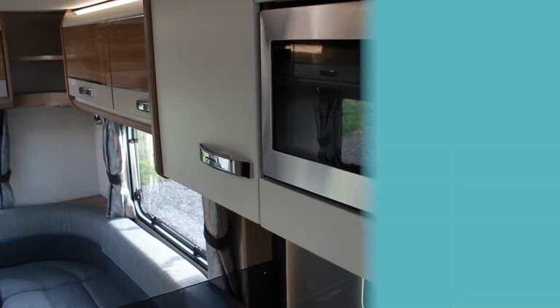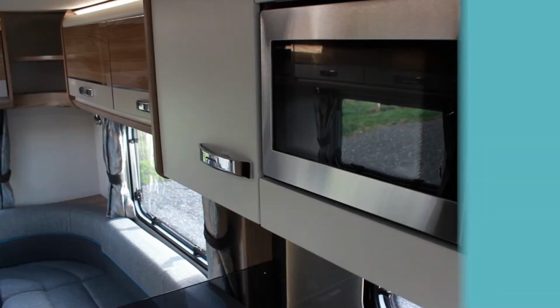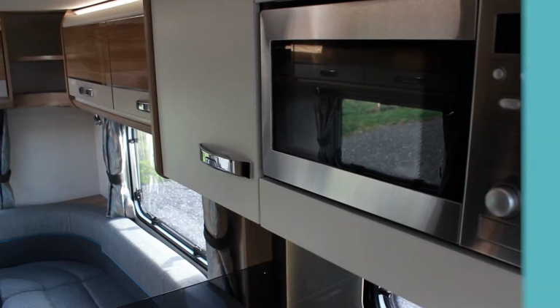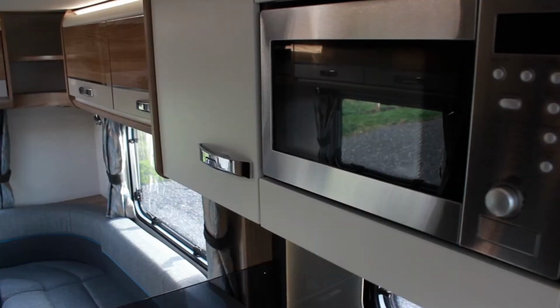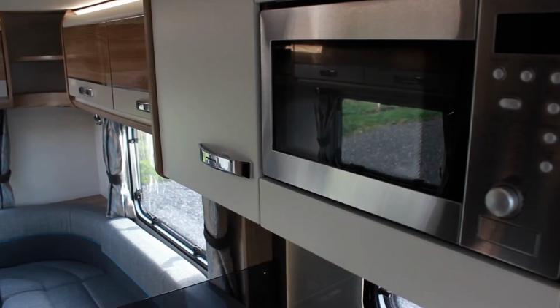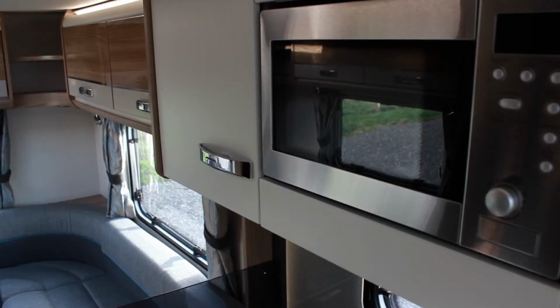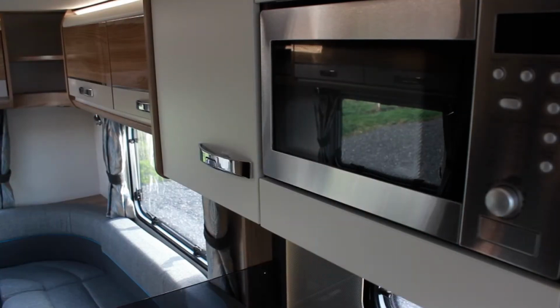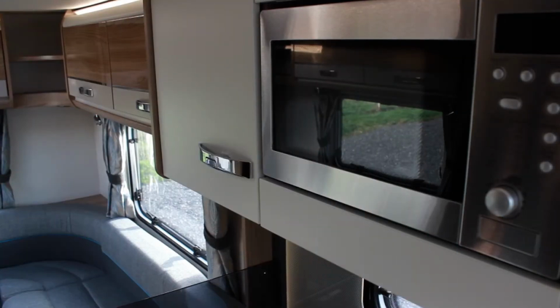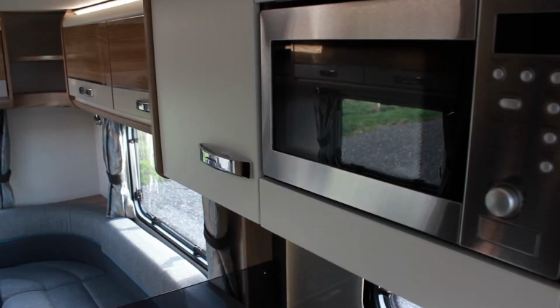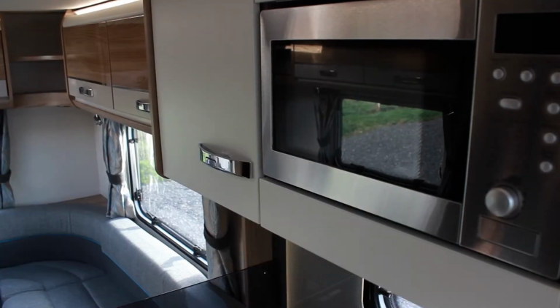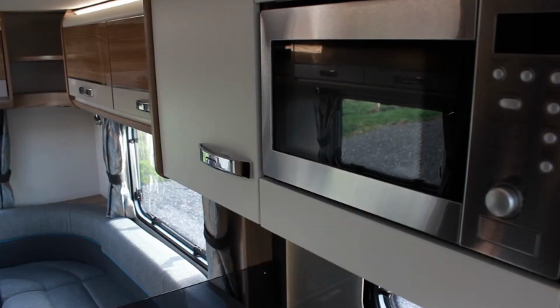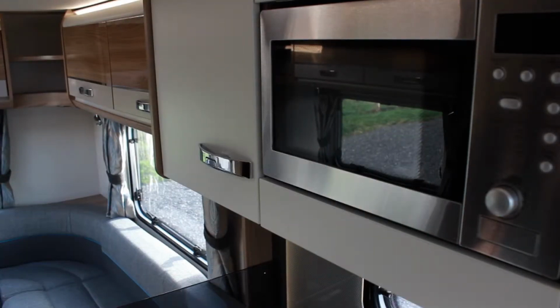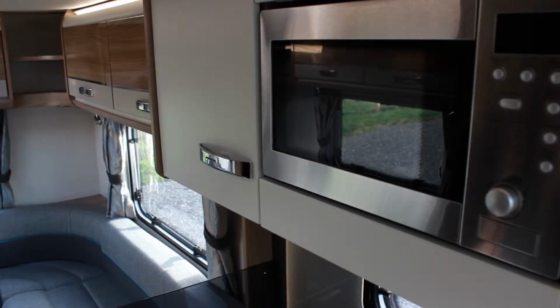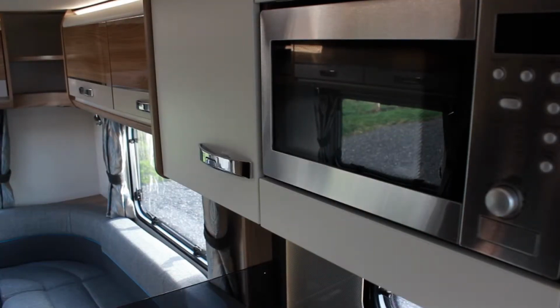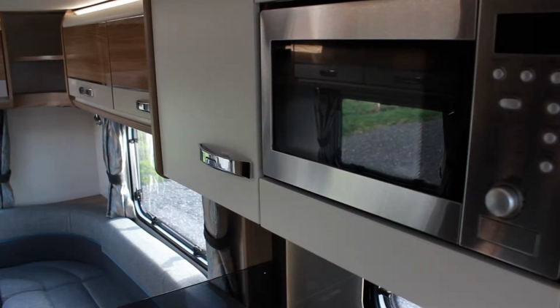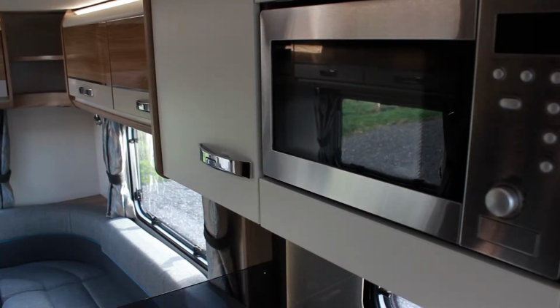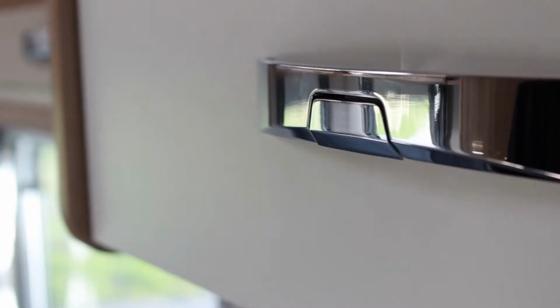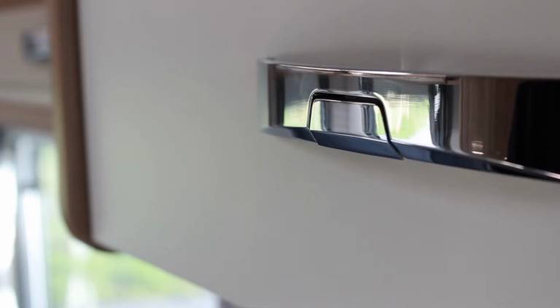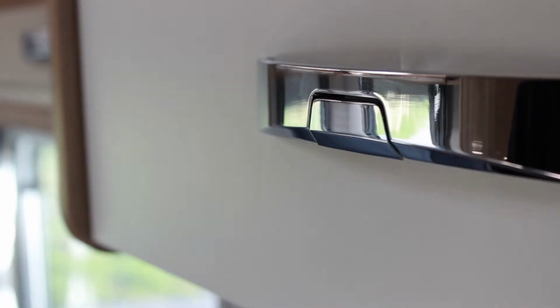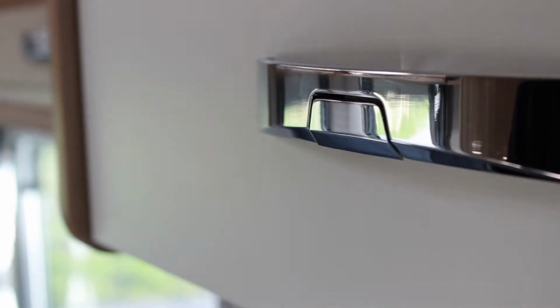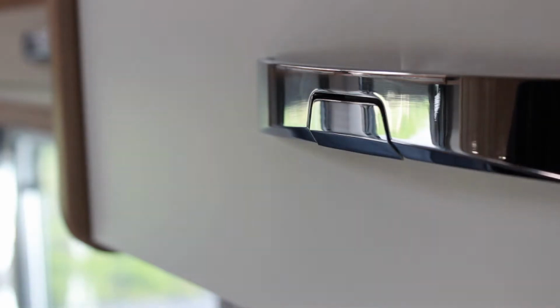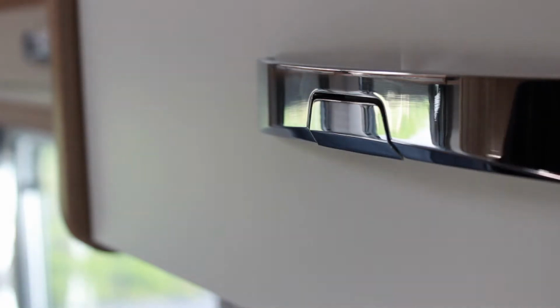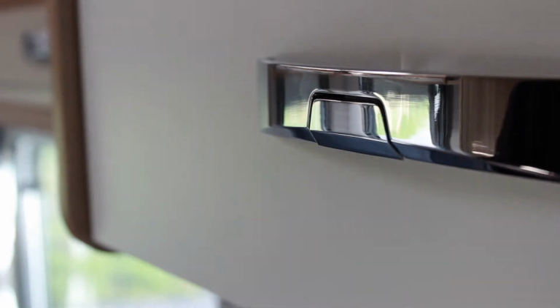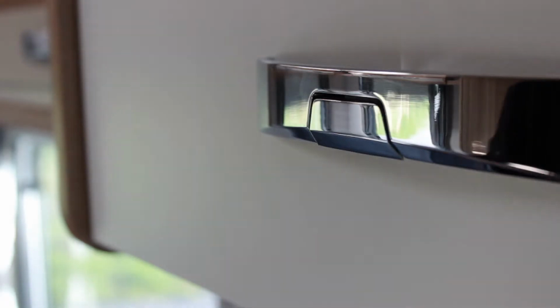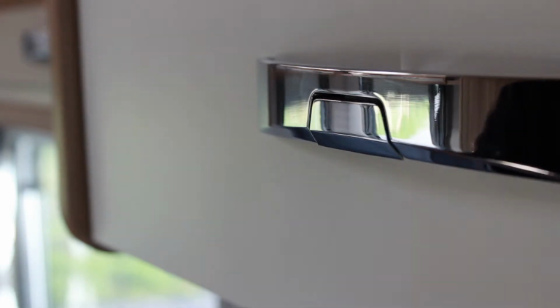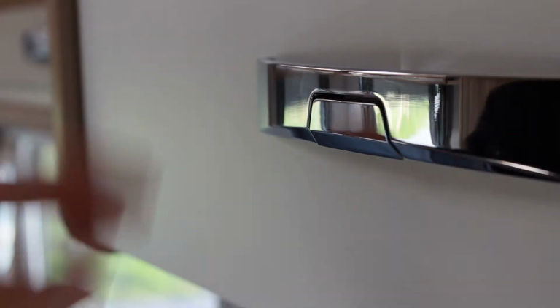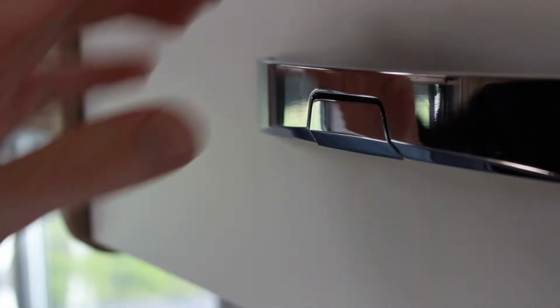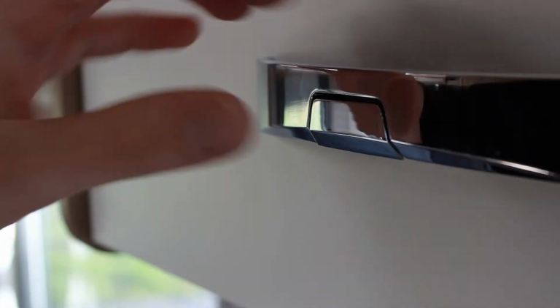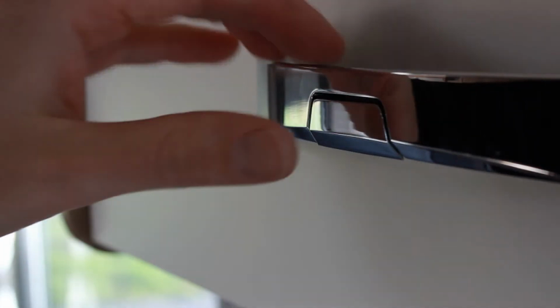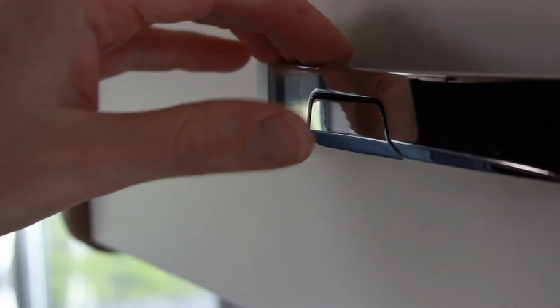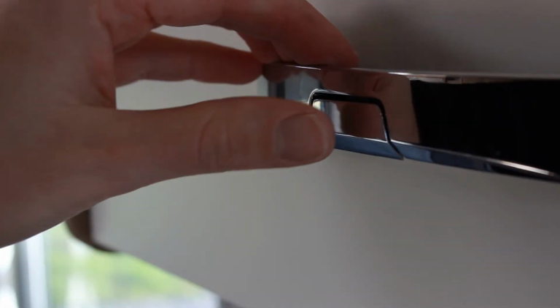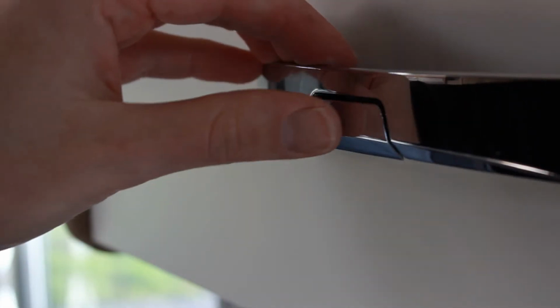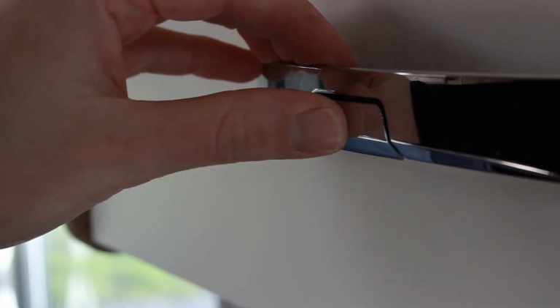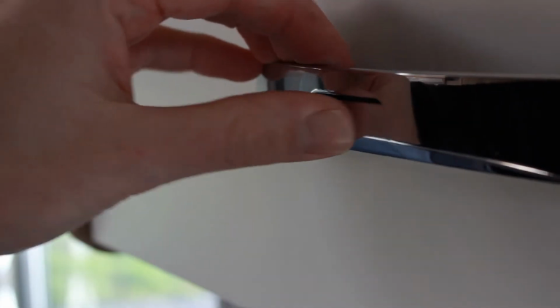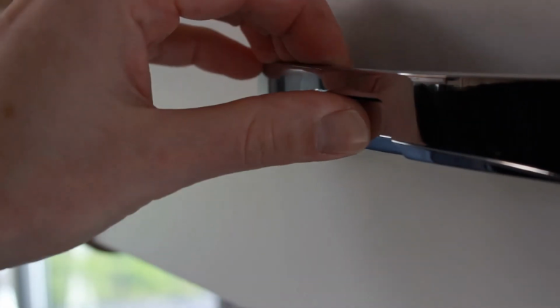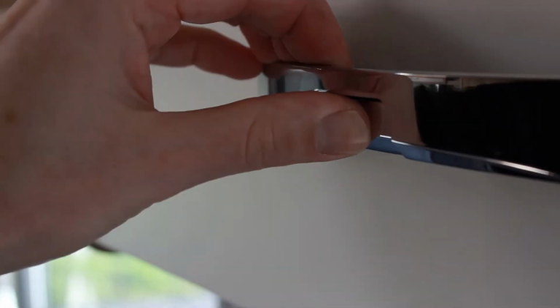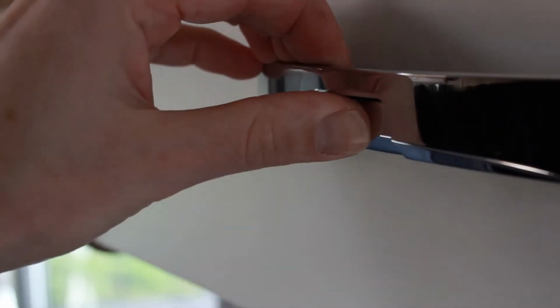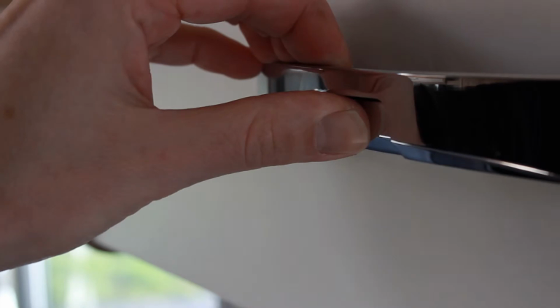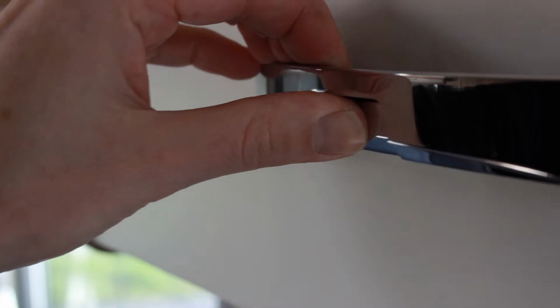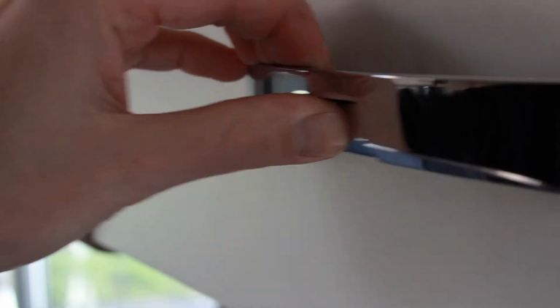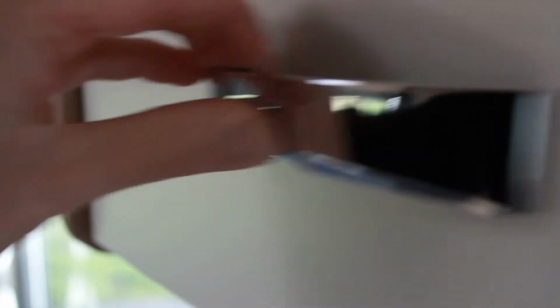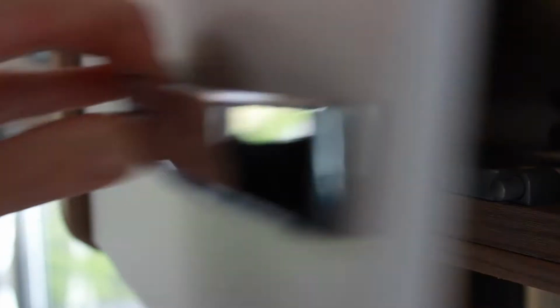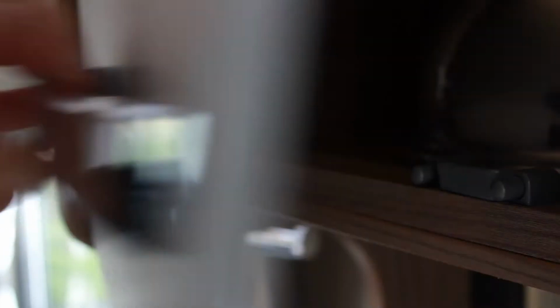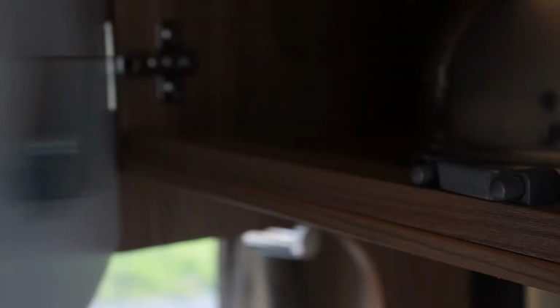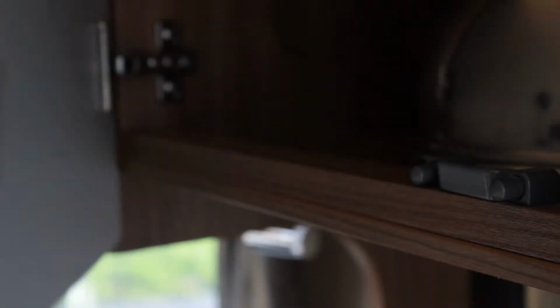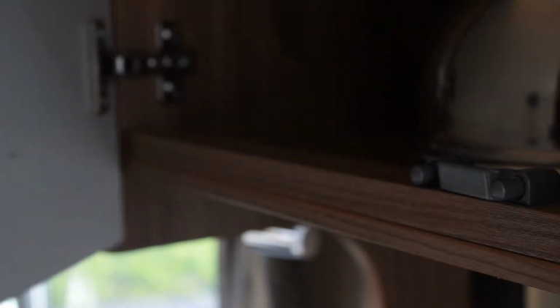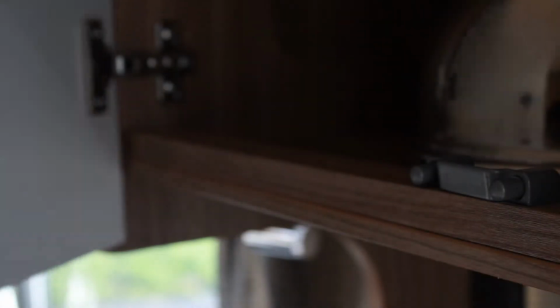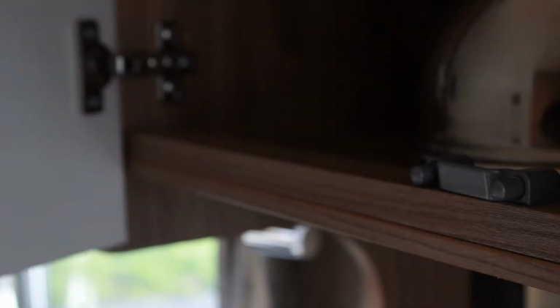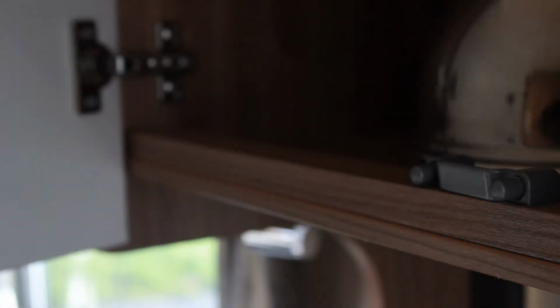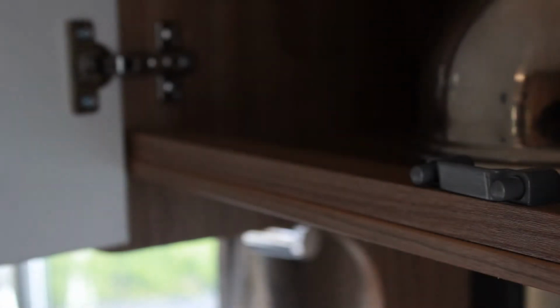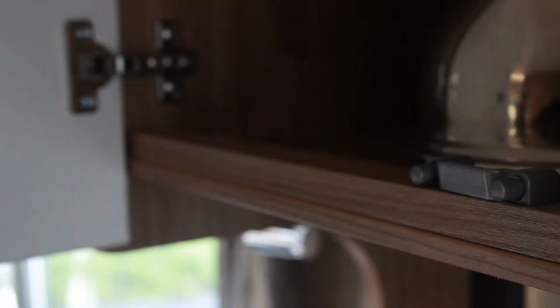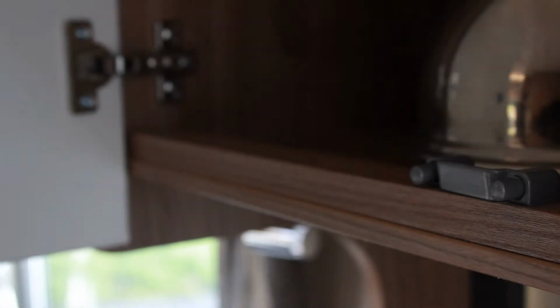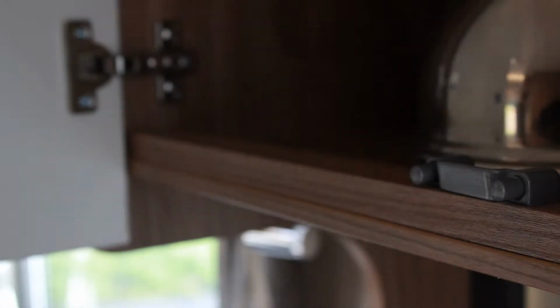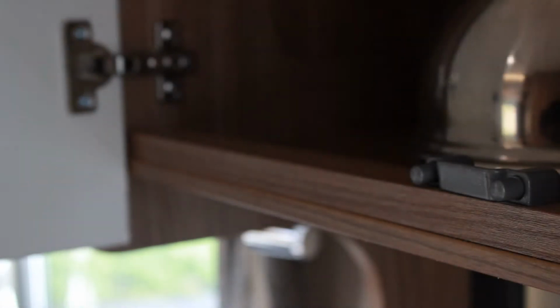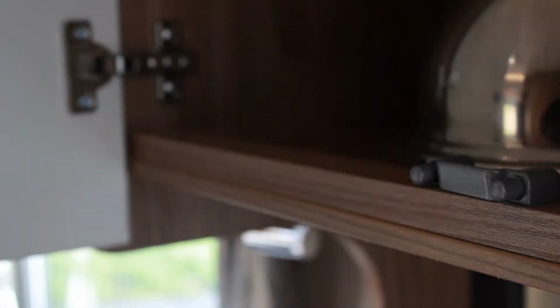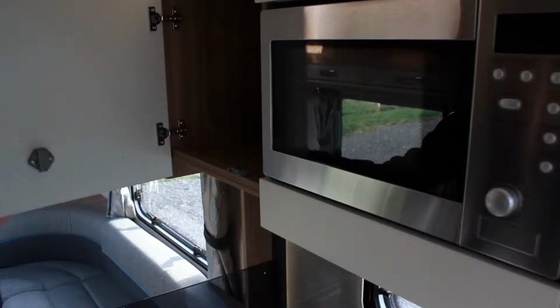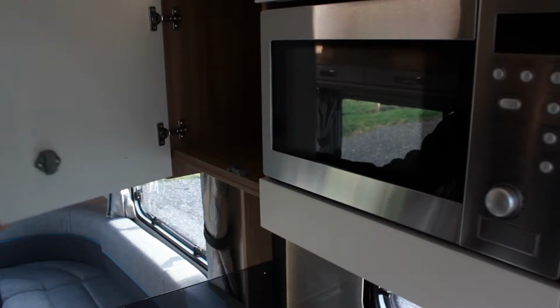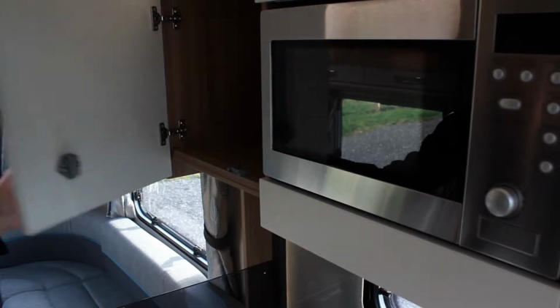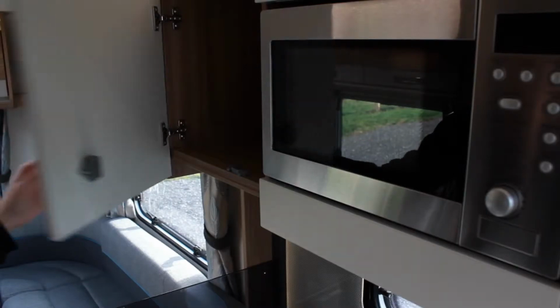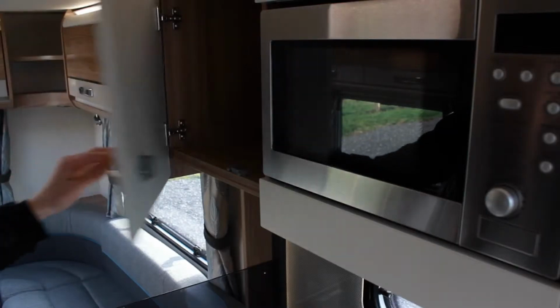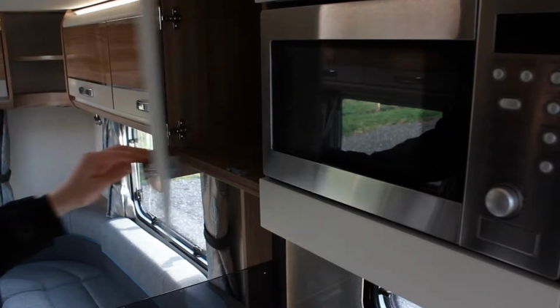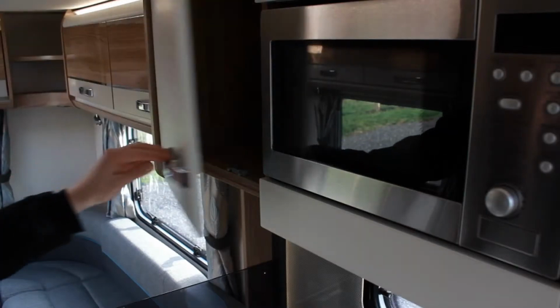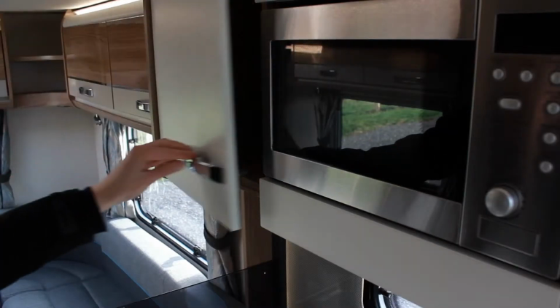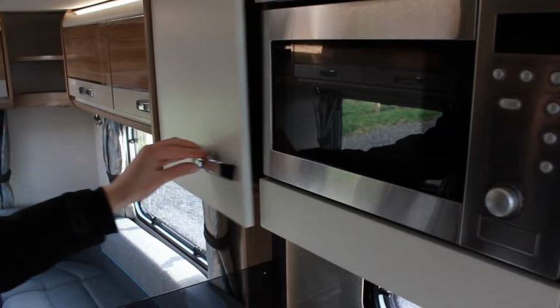To open the kitchen cupboards, push in the button on the handle and pull. To close, push until you hear it click.